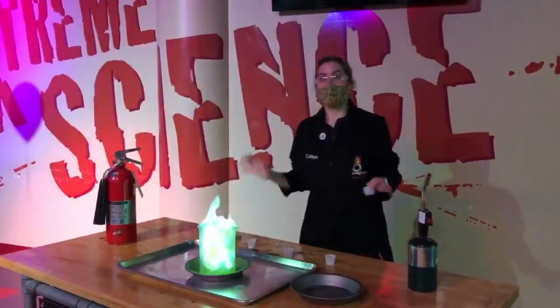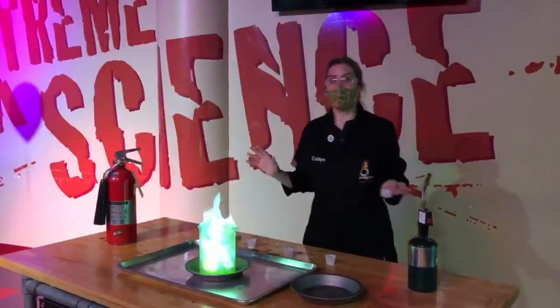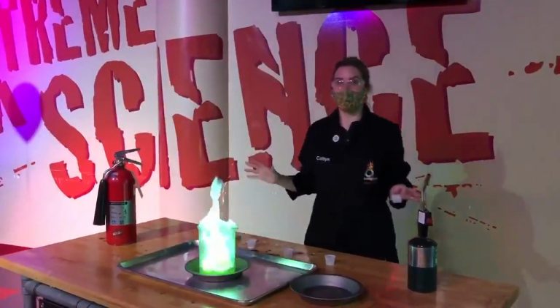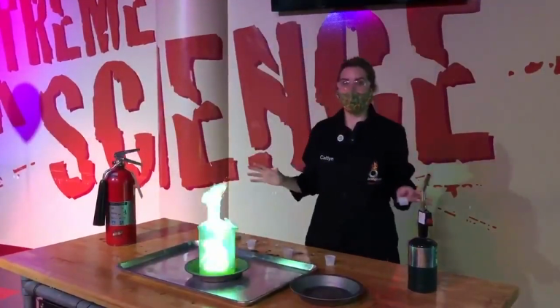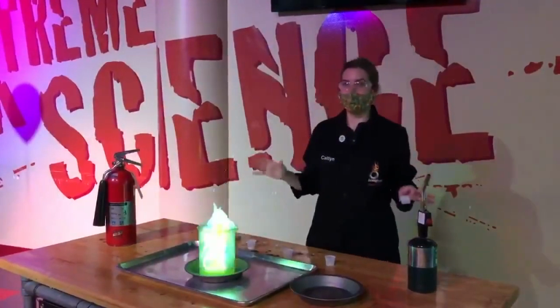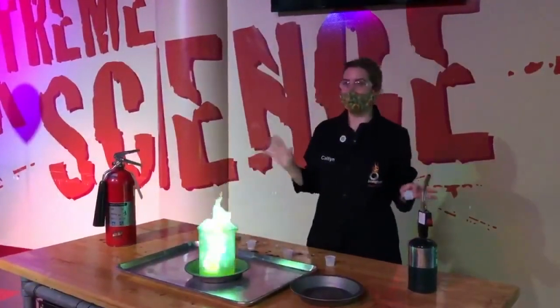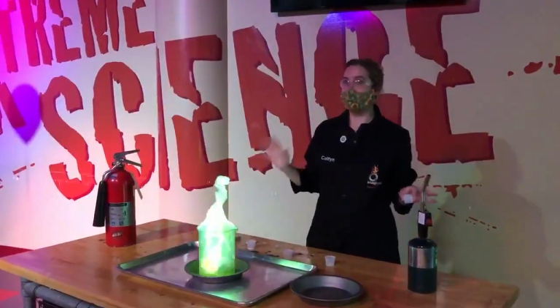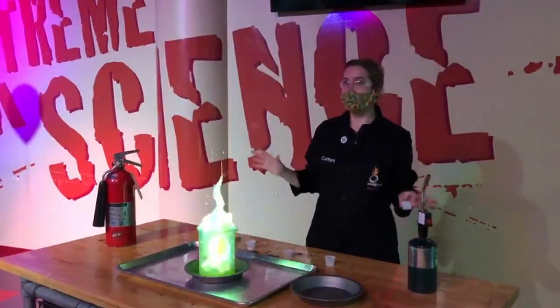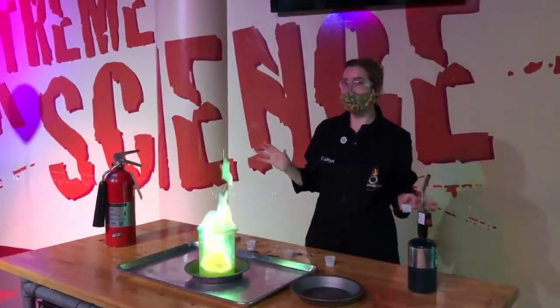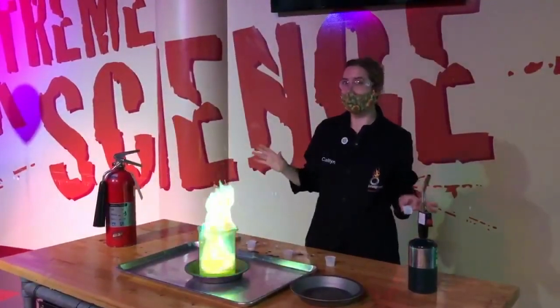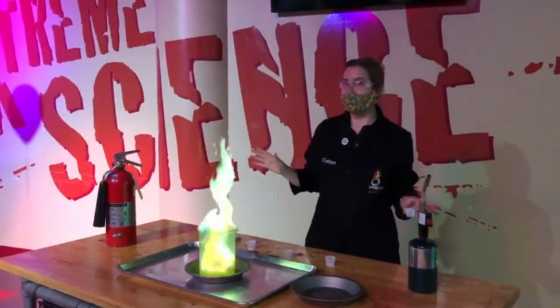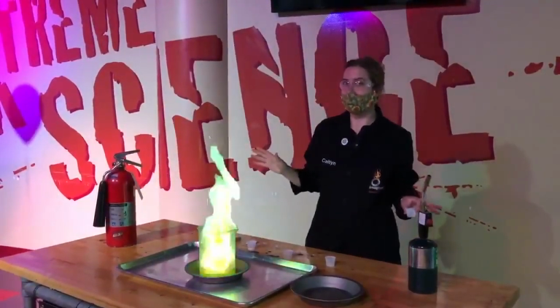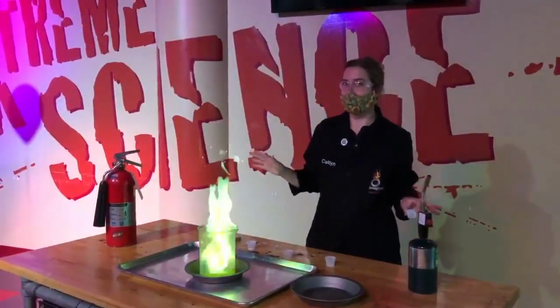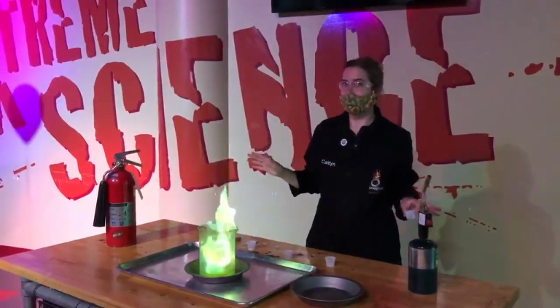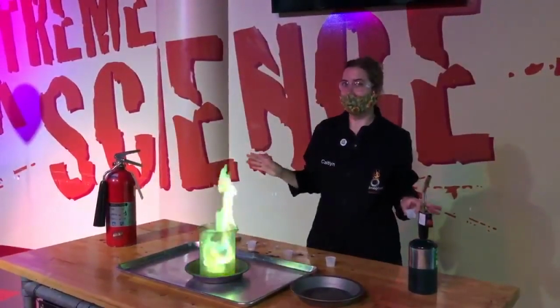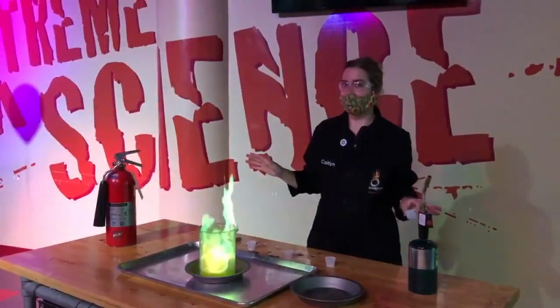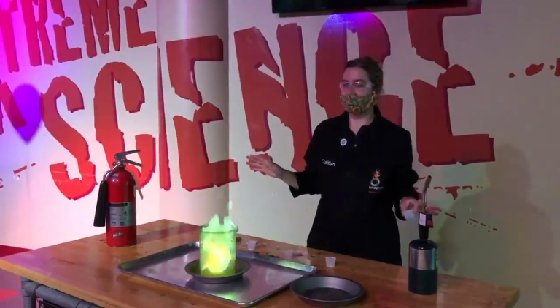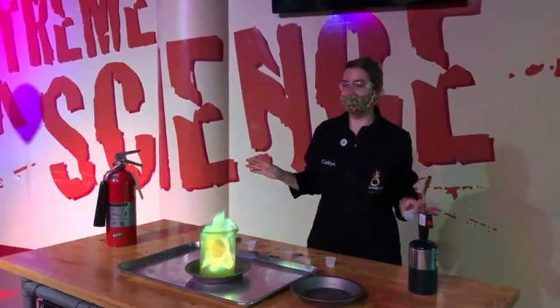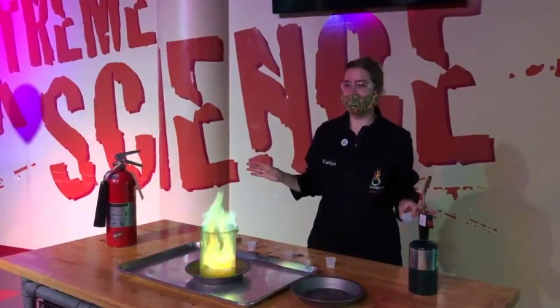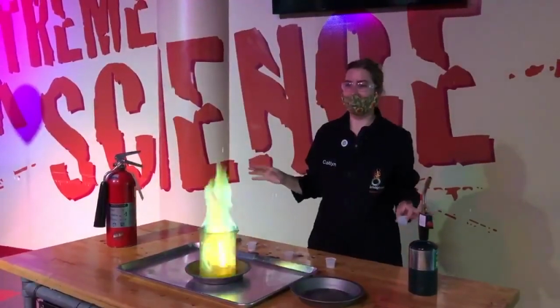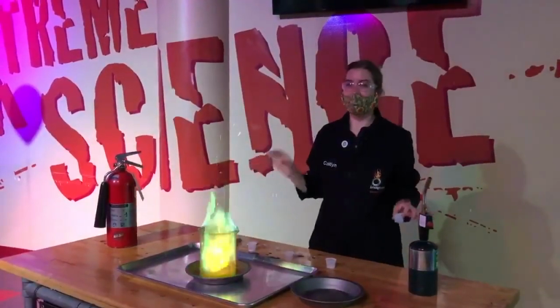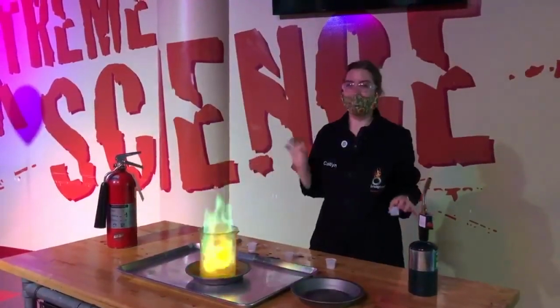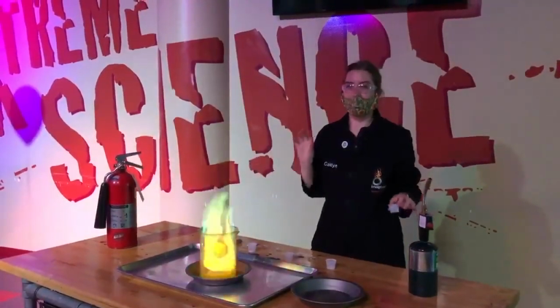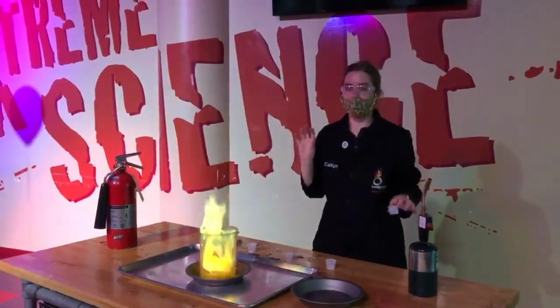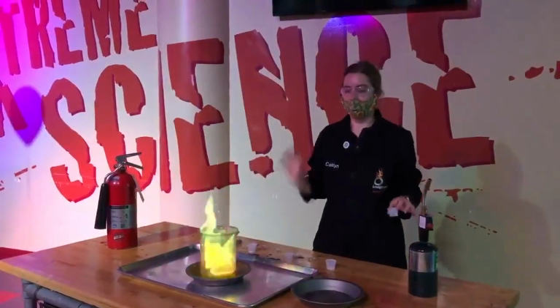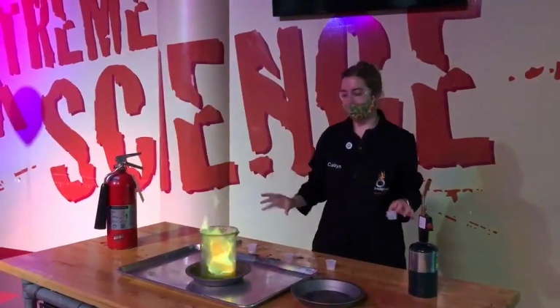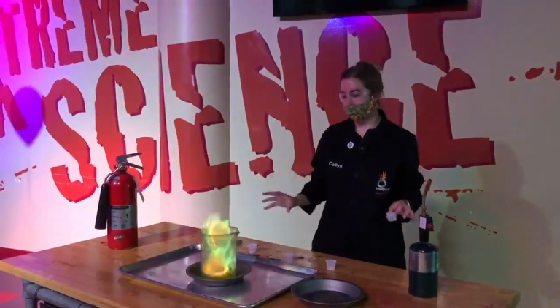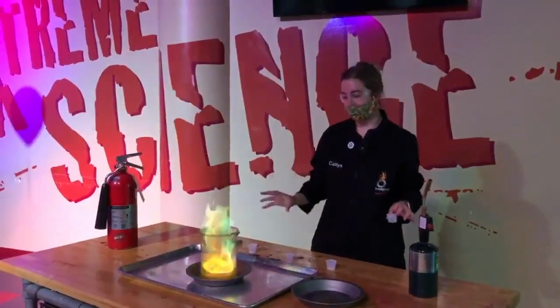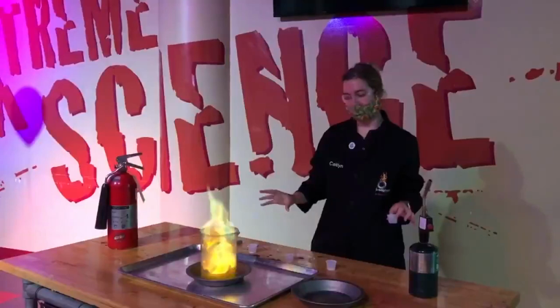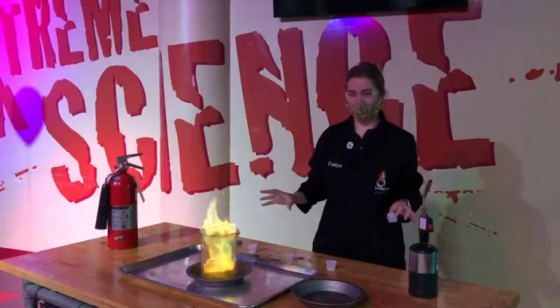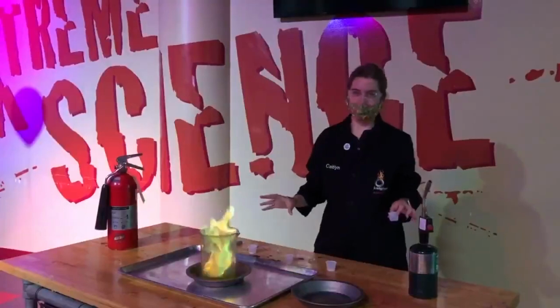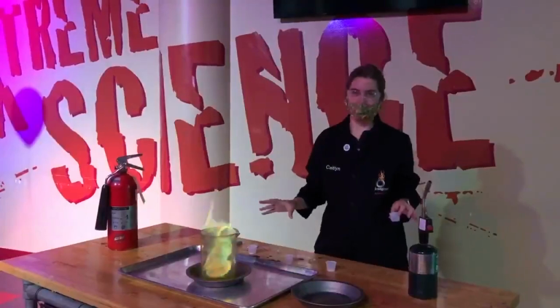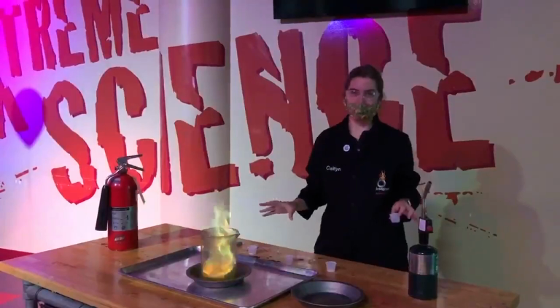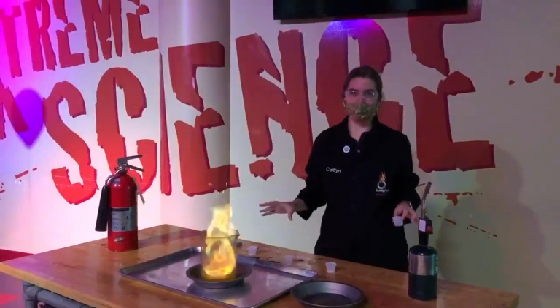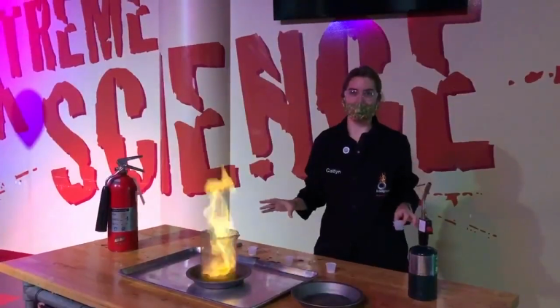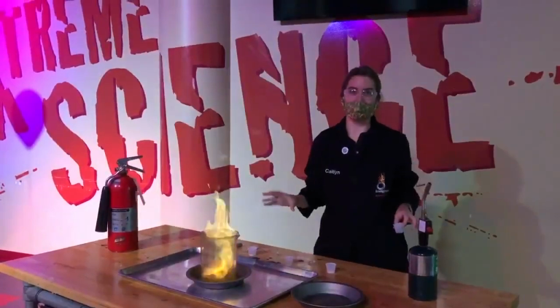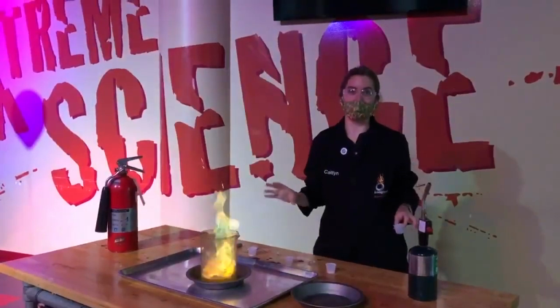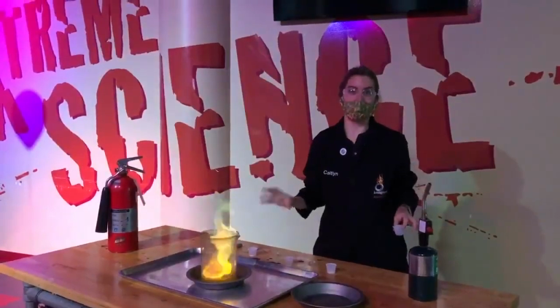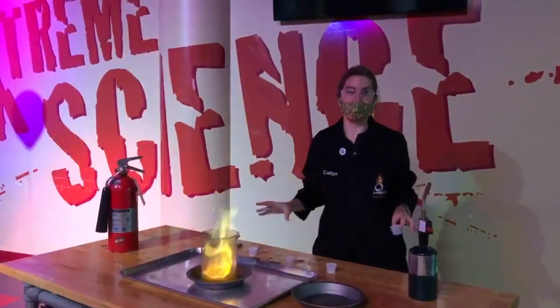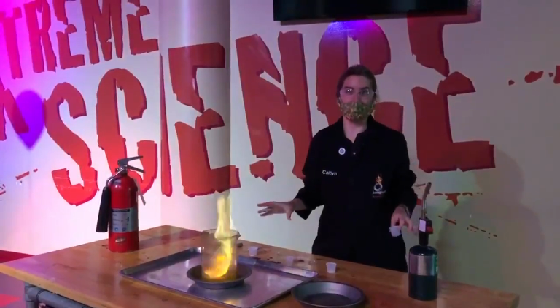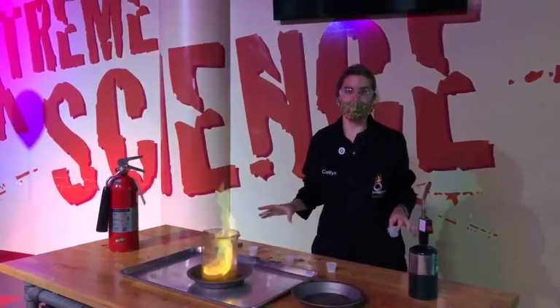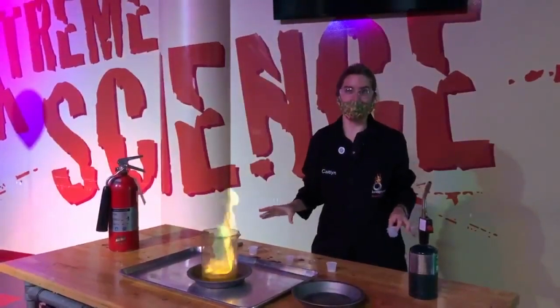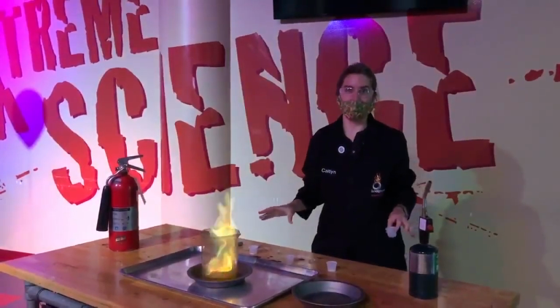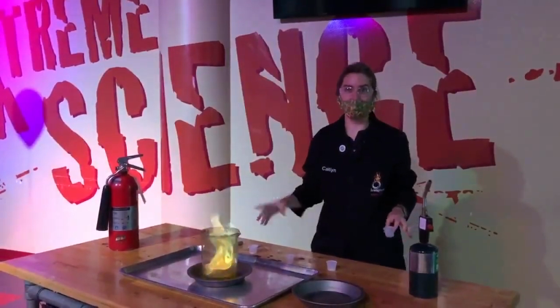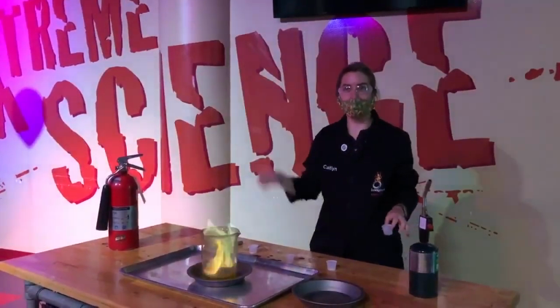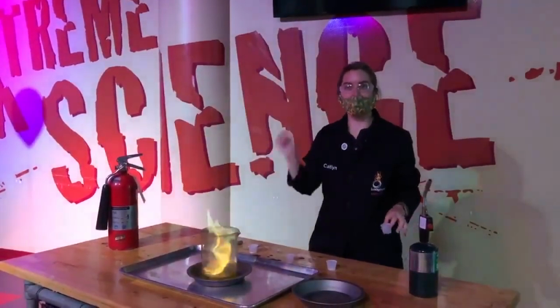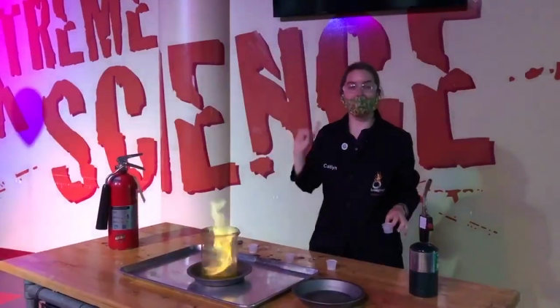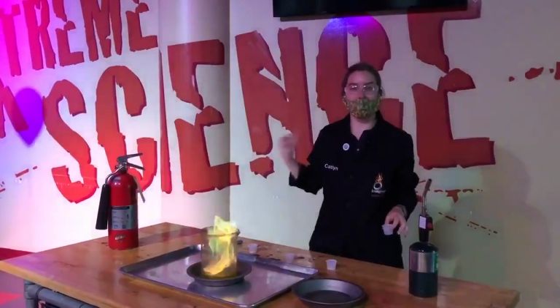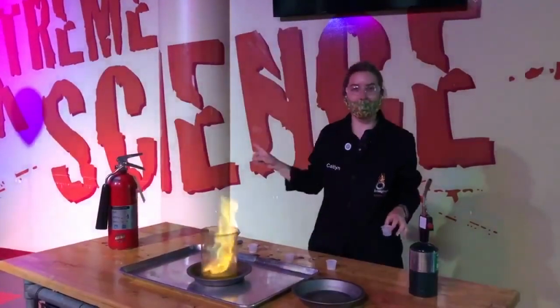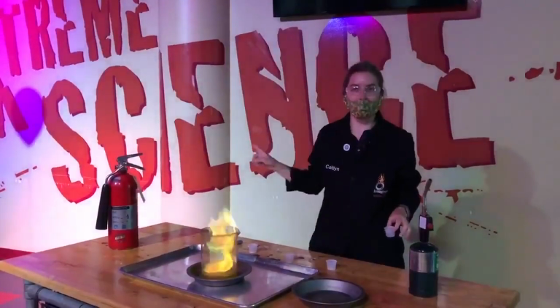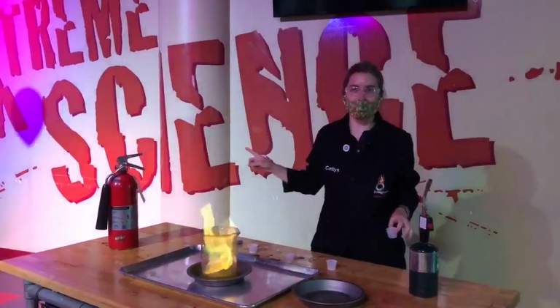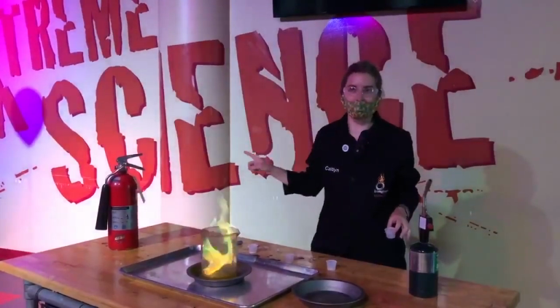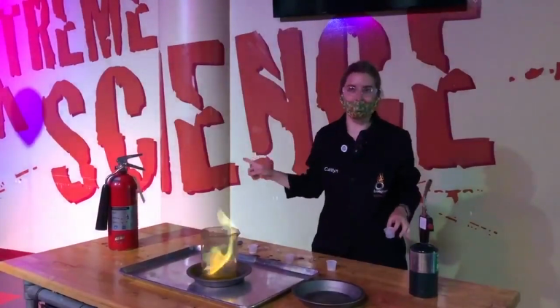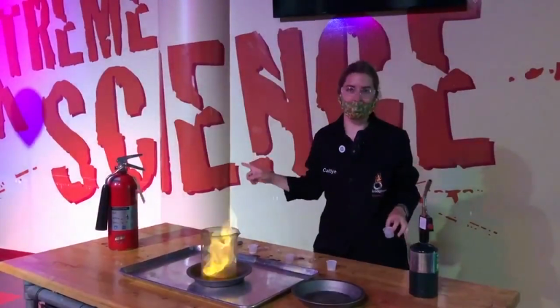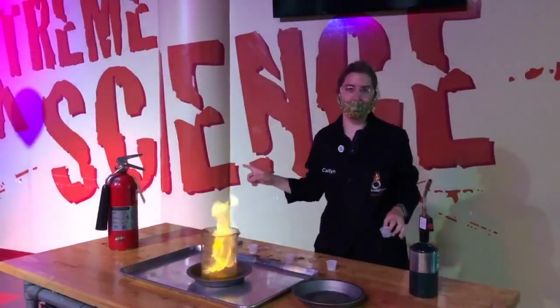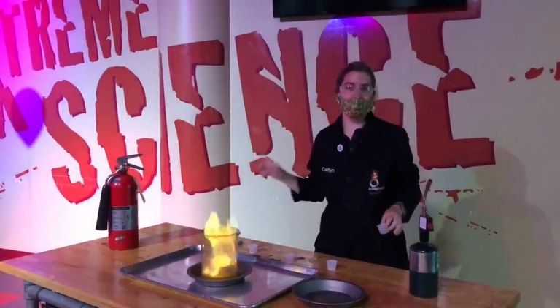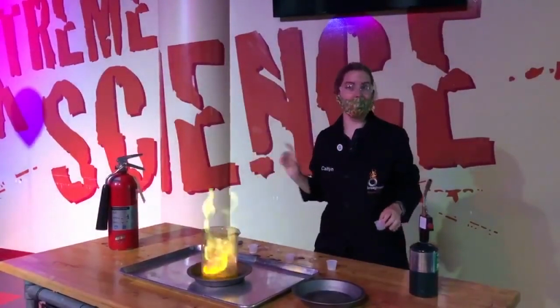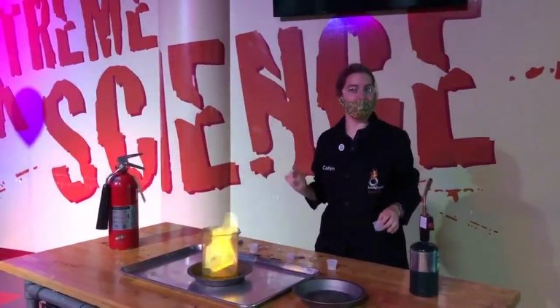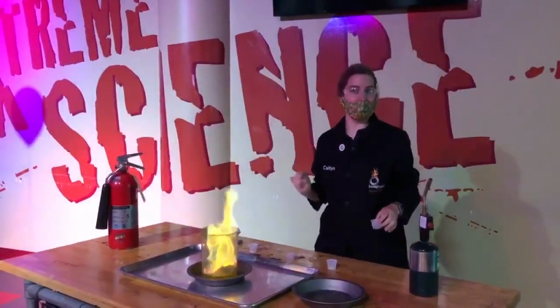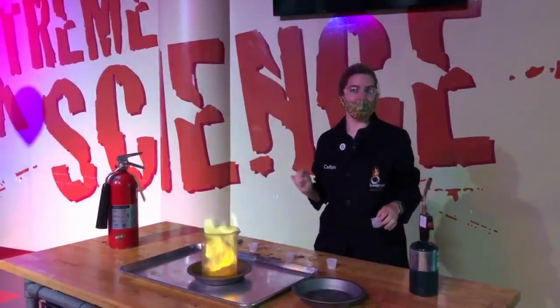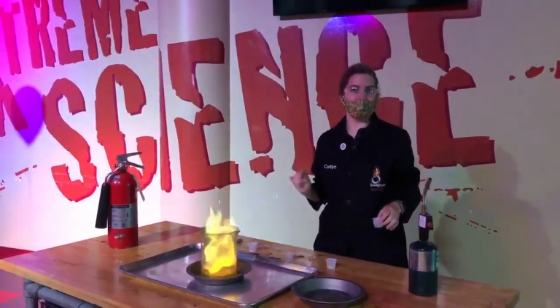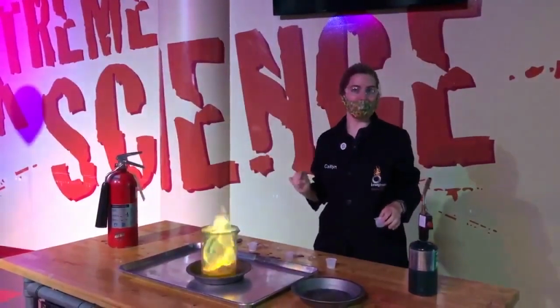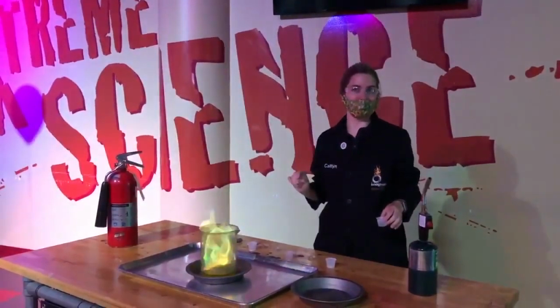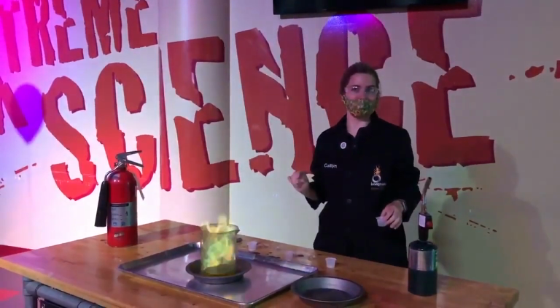Now that we've got a little bit of understanding of what chemicals give fireworks their colors, I'm going to hand it over to Dan for a pop quiz.